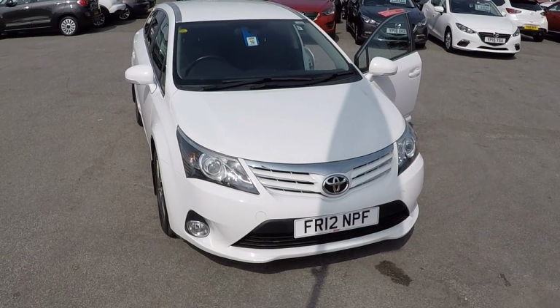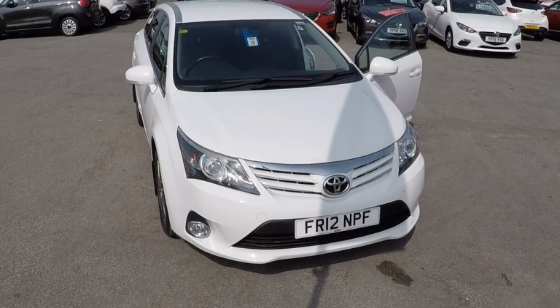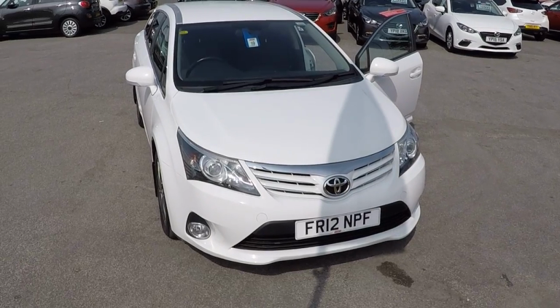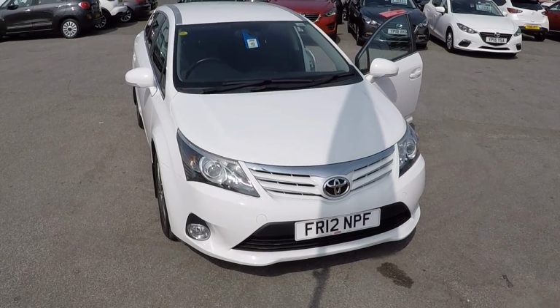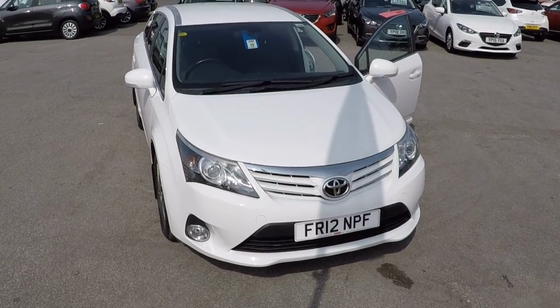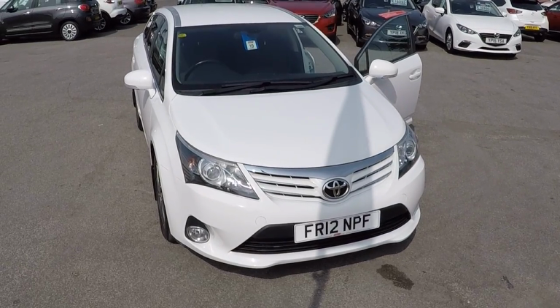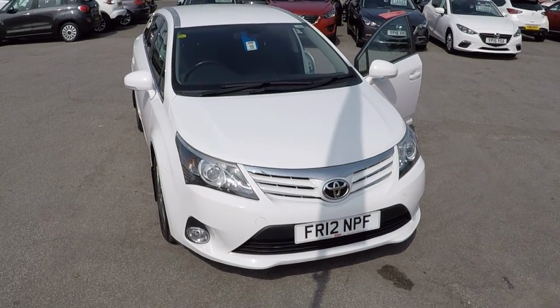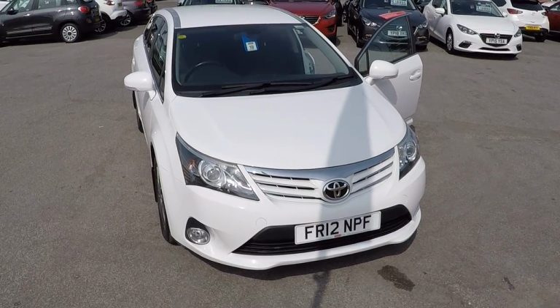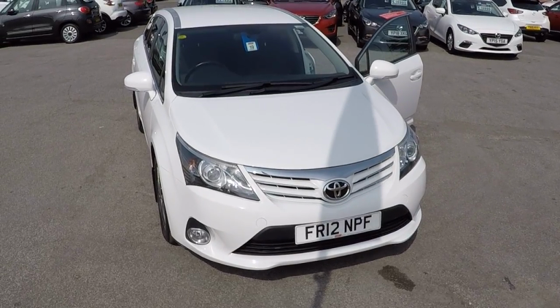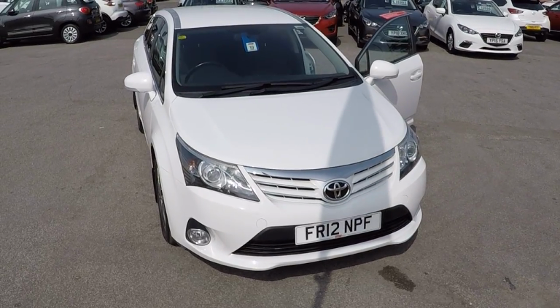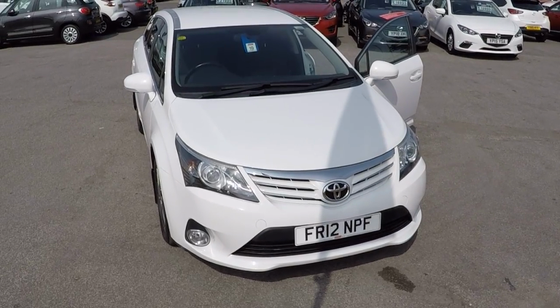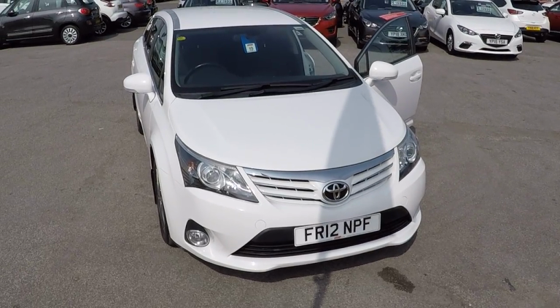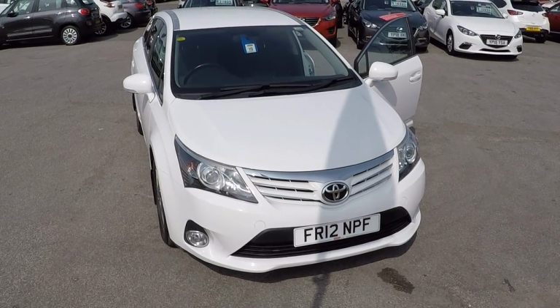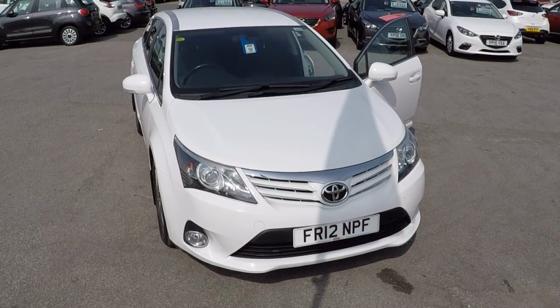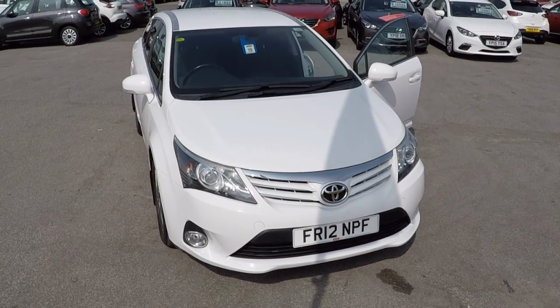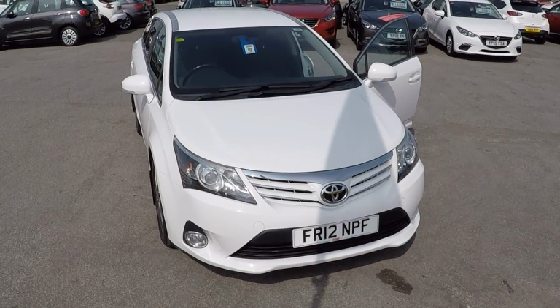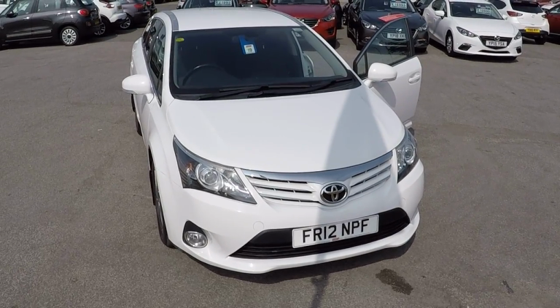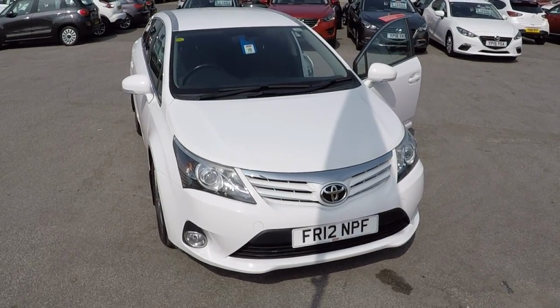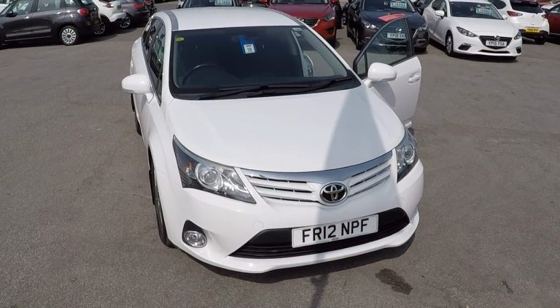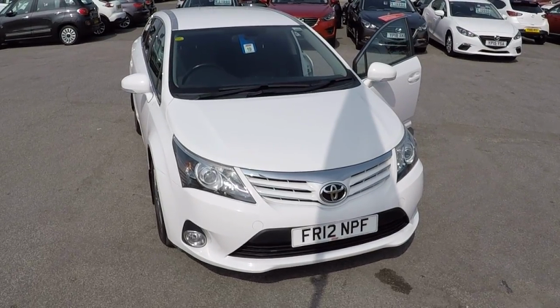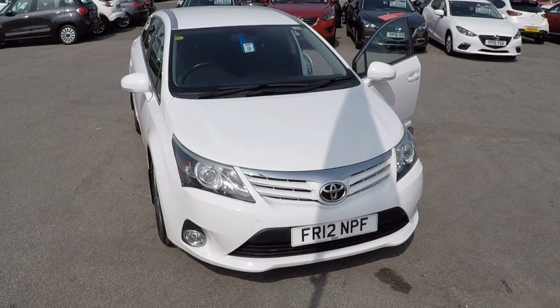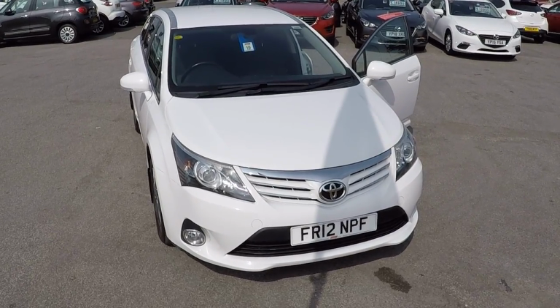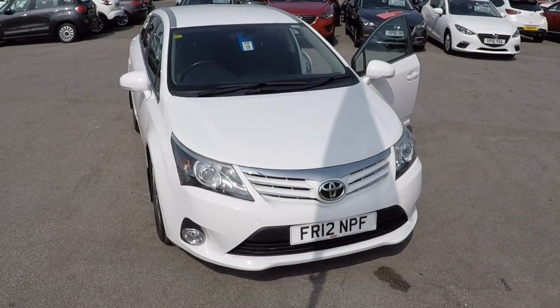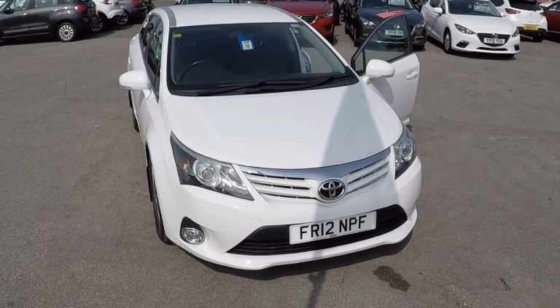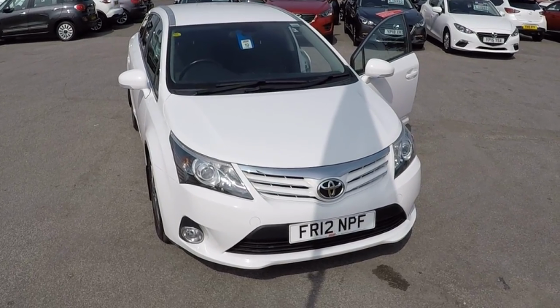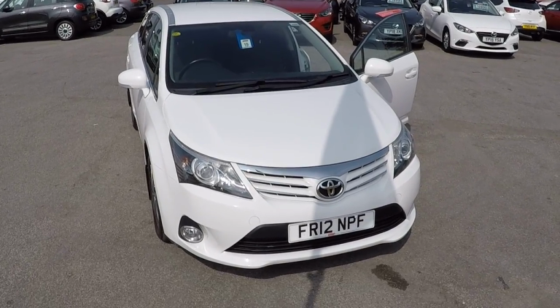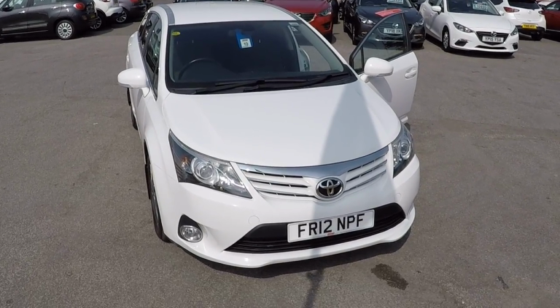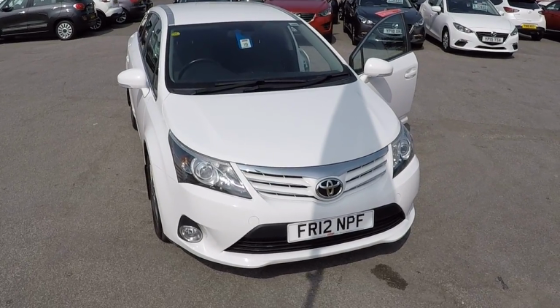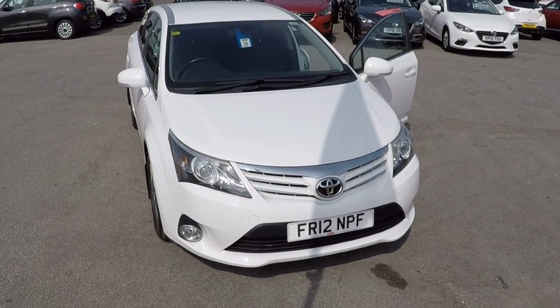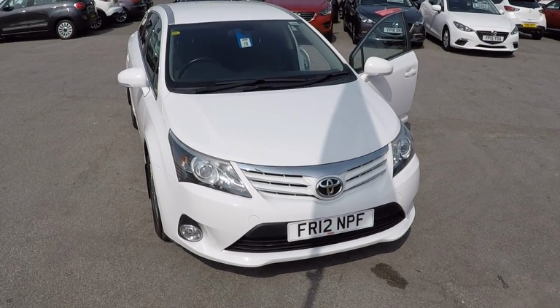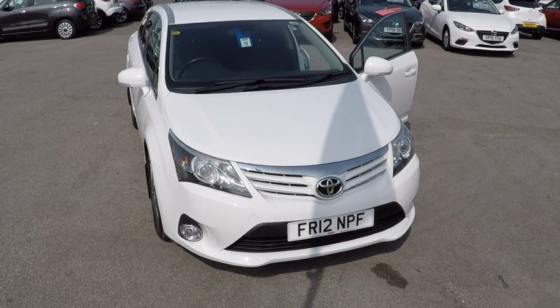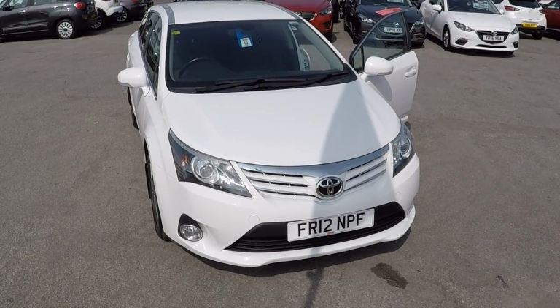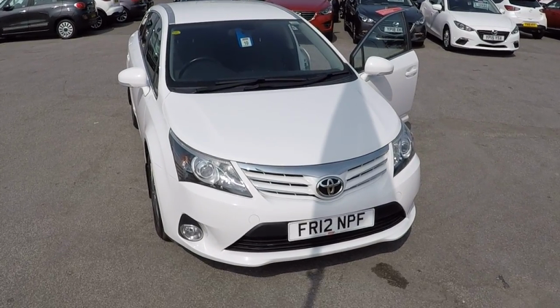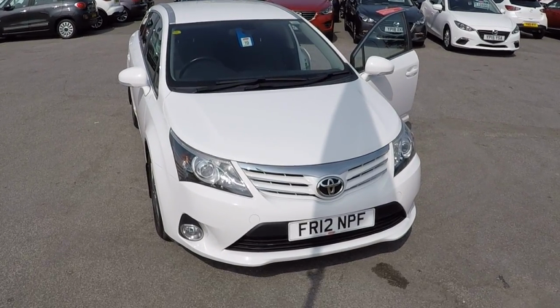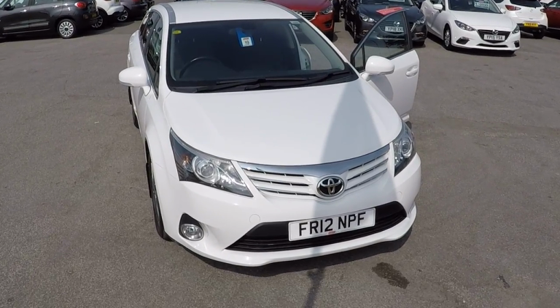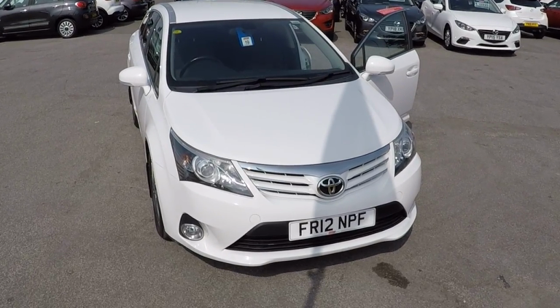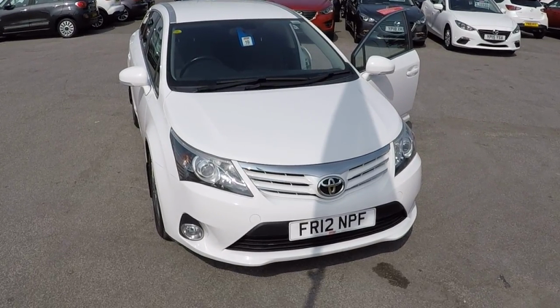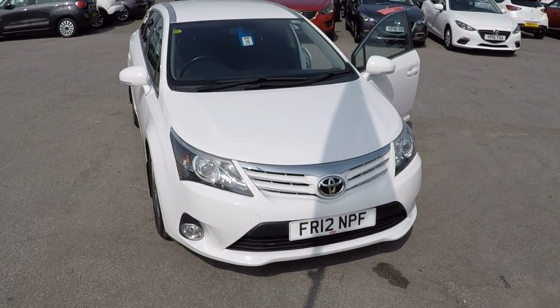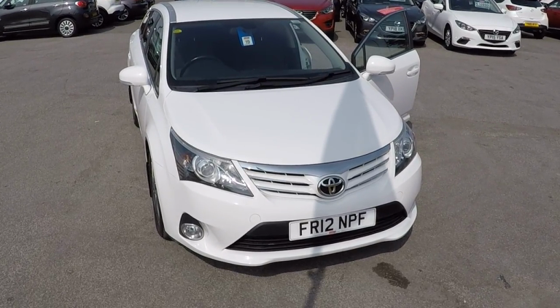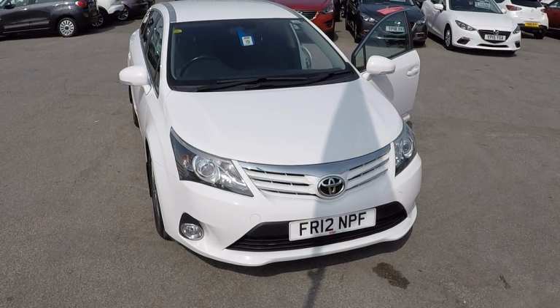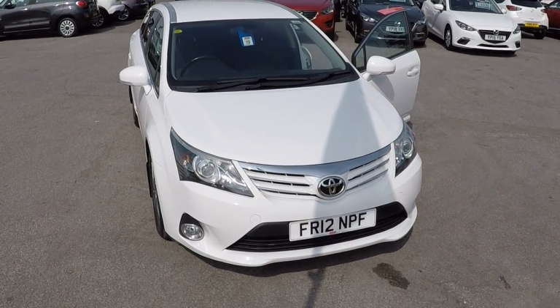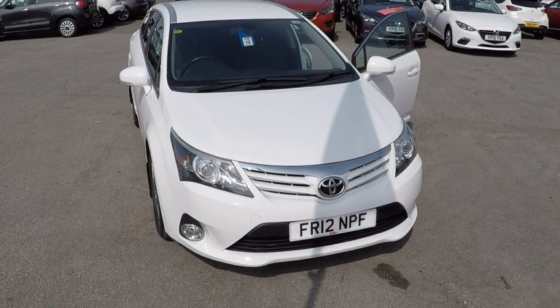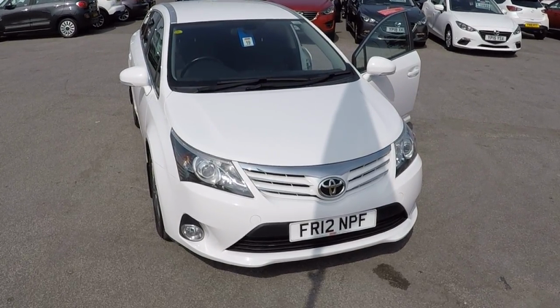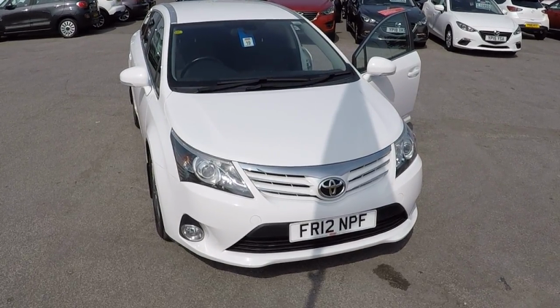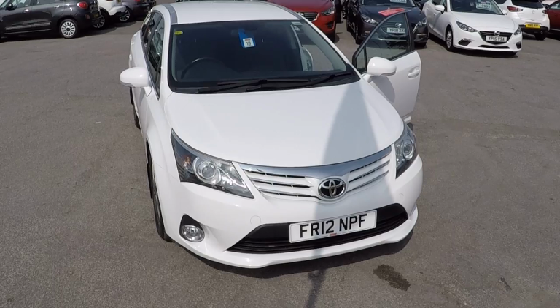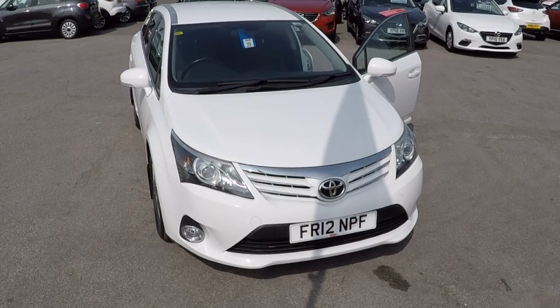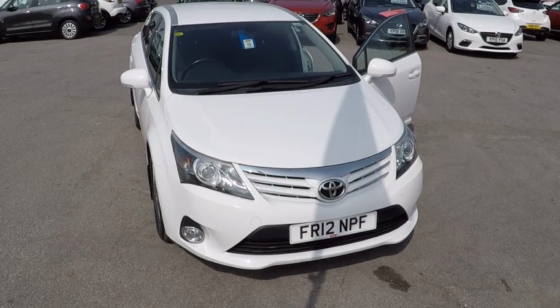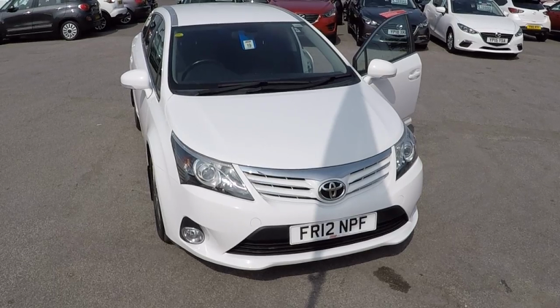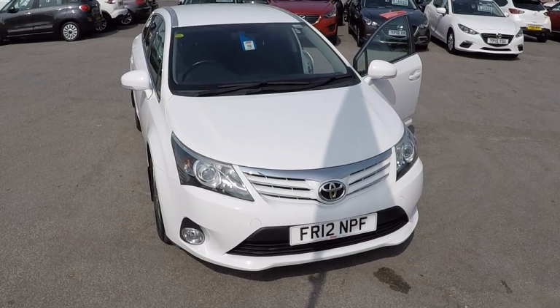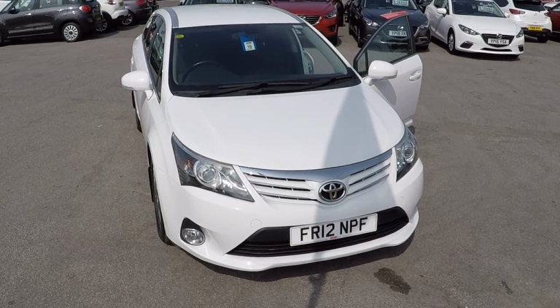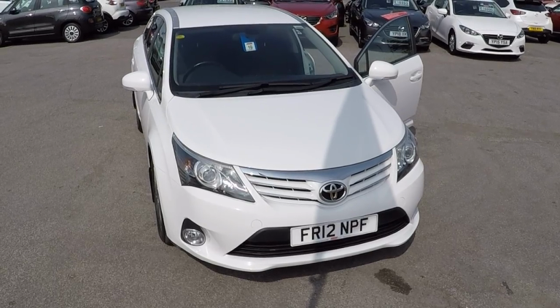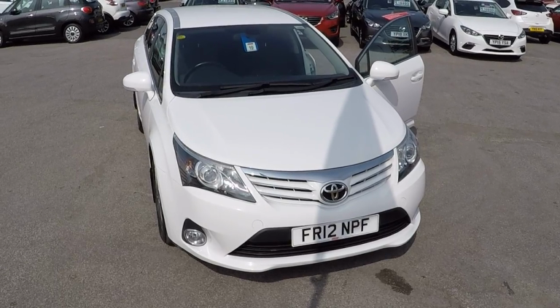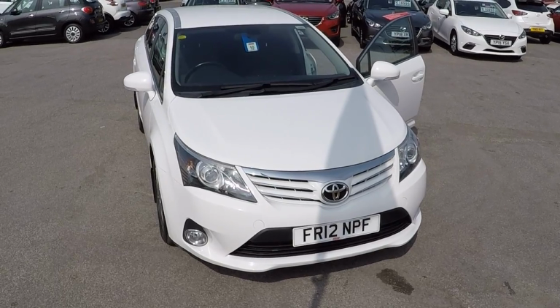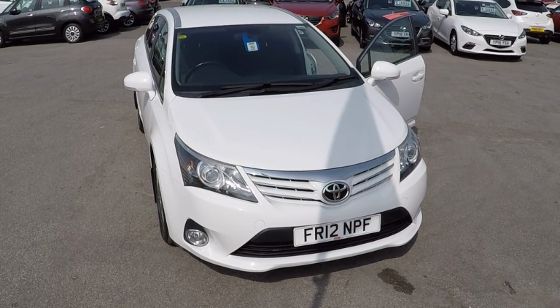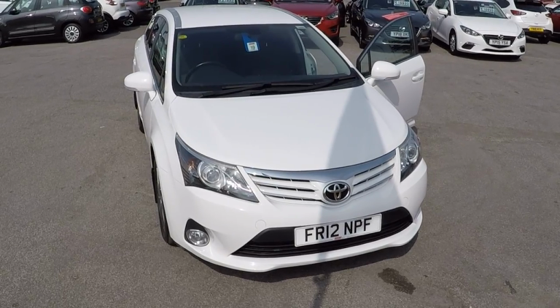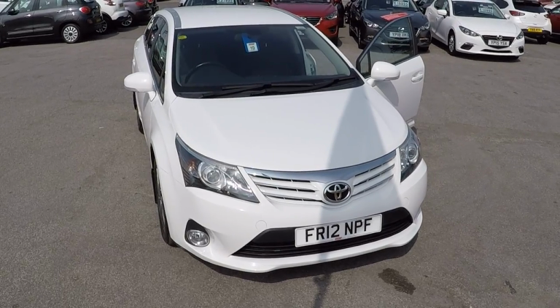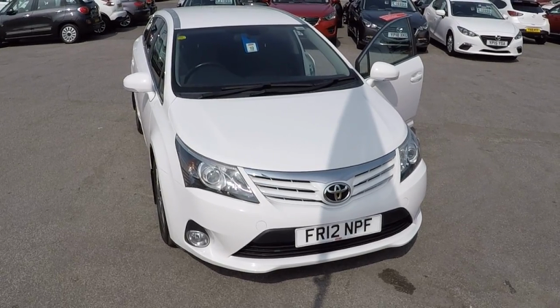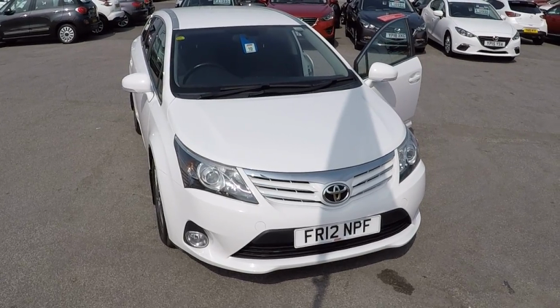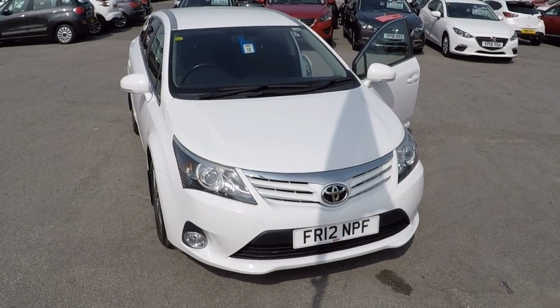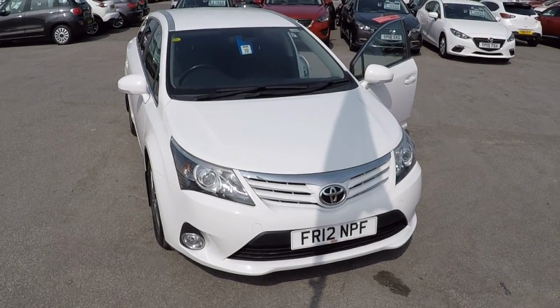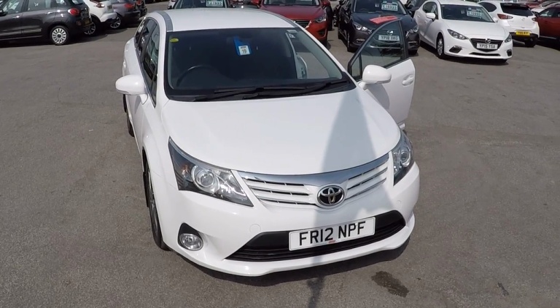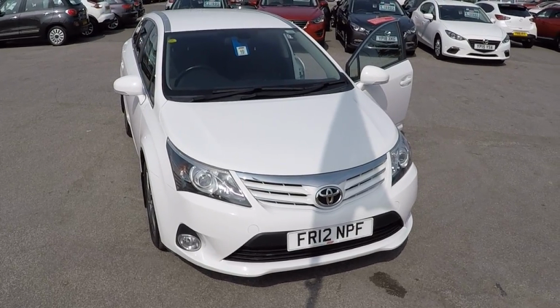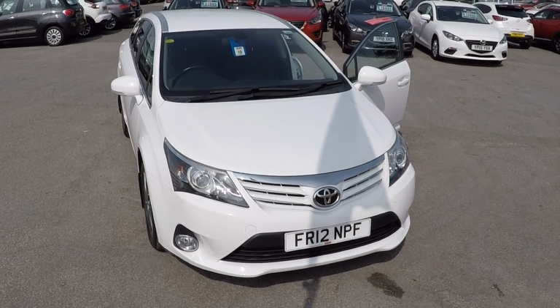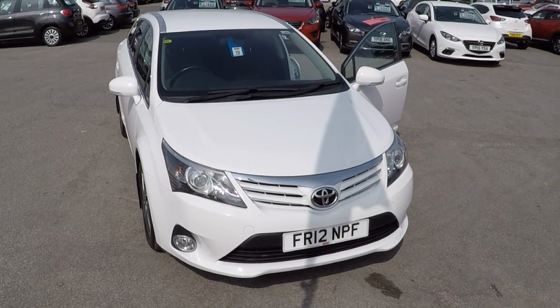Hello and welcome to Perrys at Mansfield. I'm Marques and today's walk around video is of this Toyota Avensis 2 litre D4D TR 5 door.